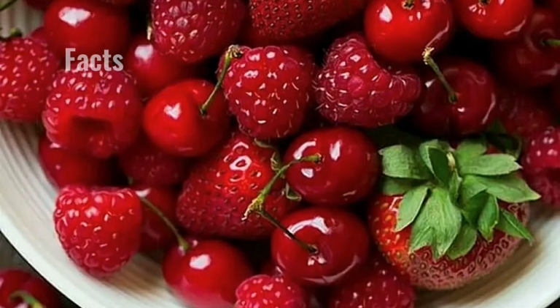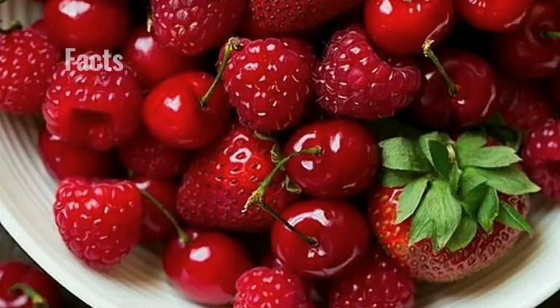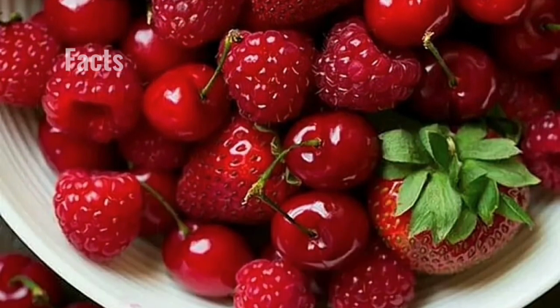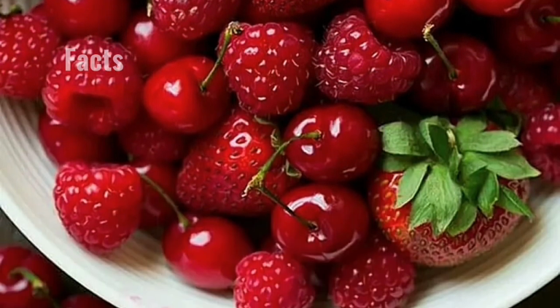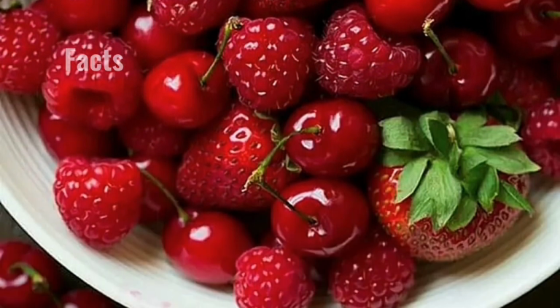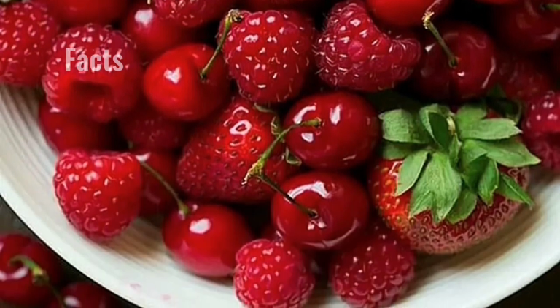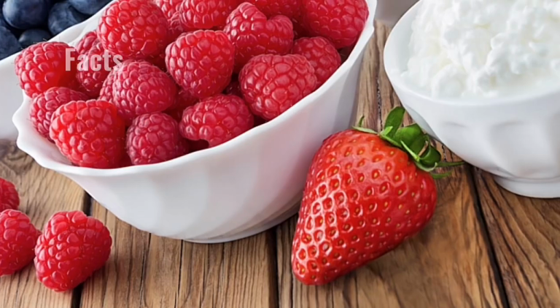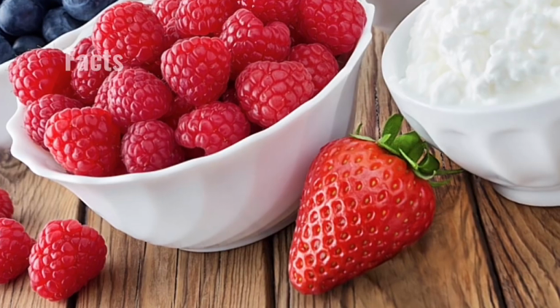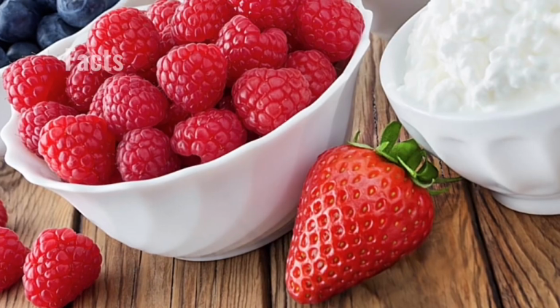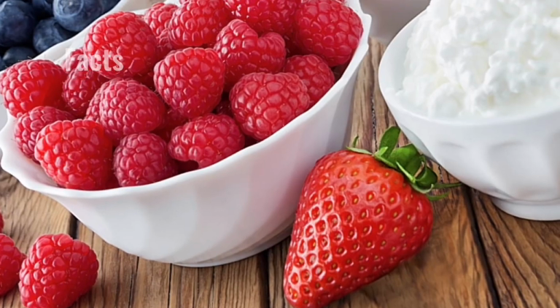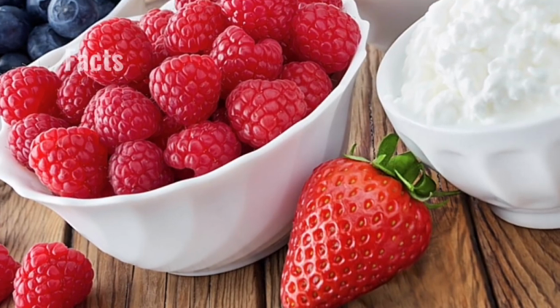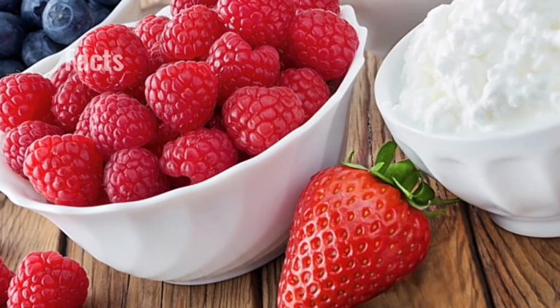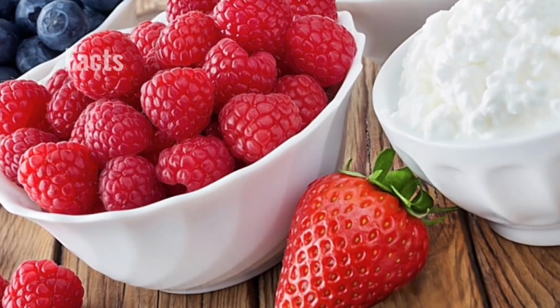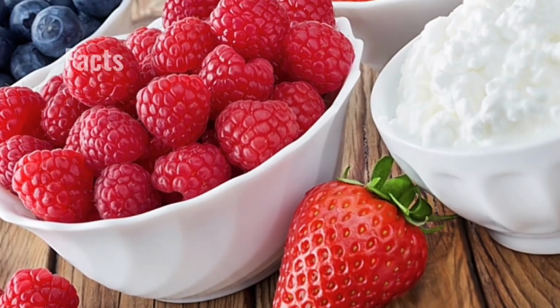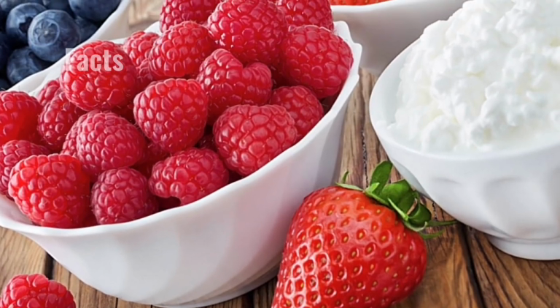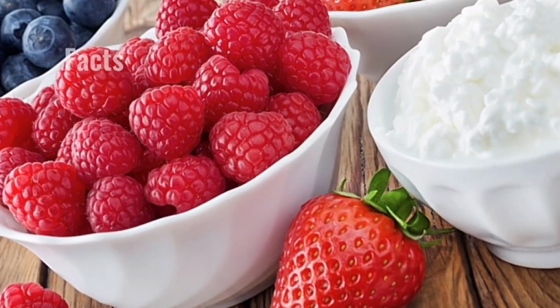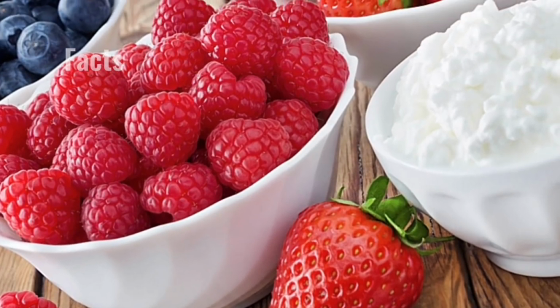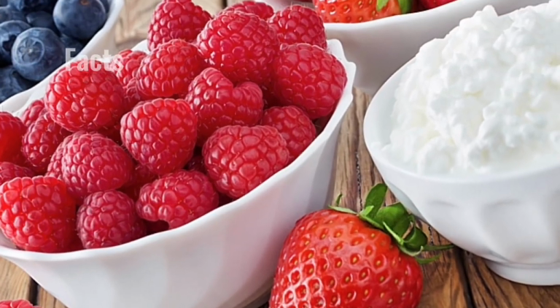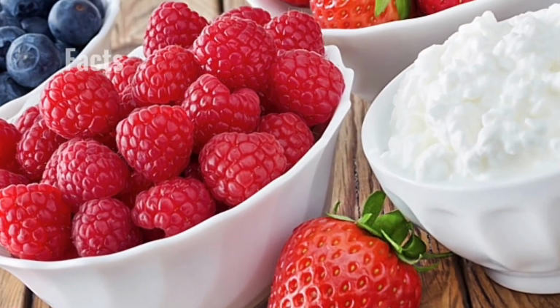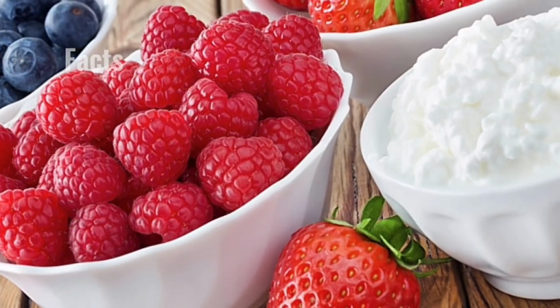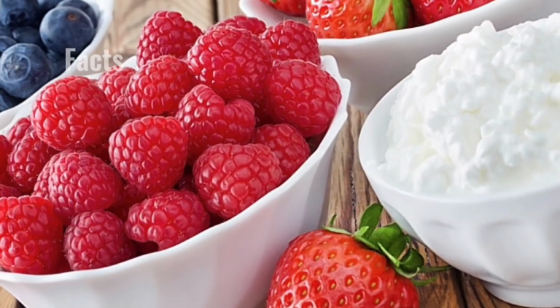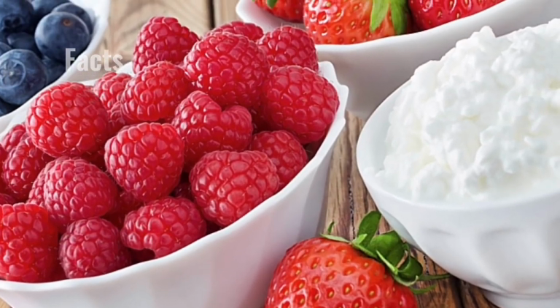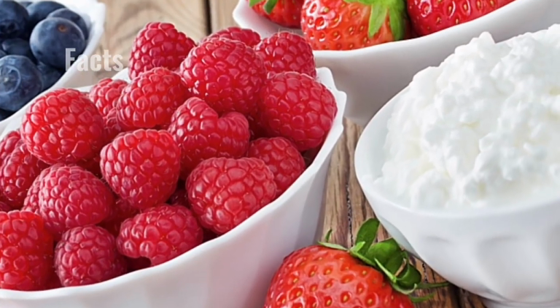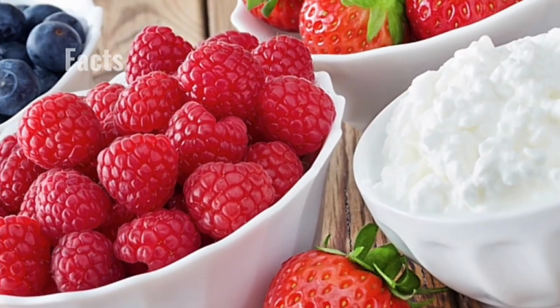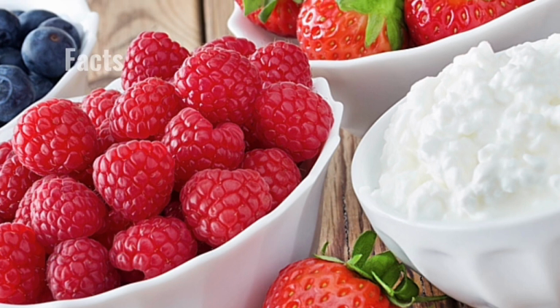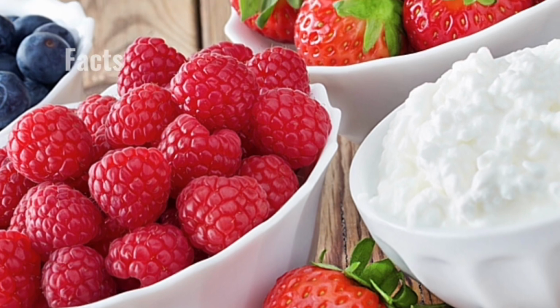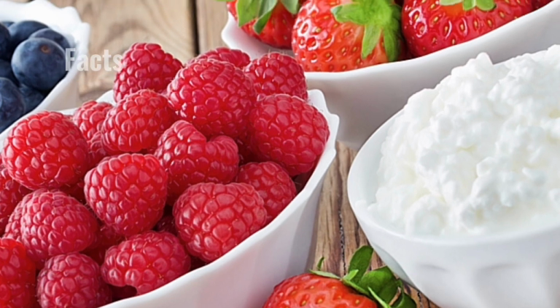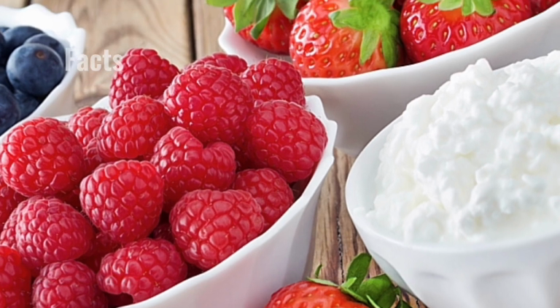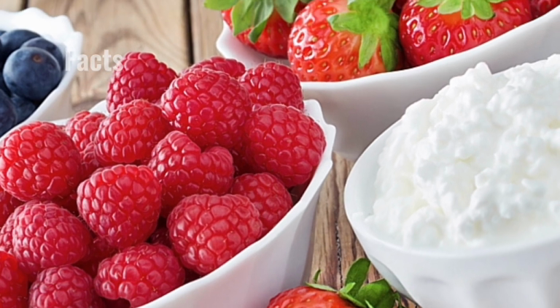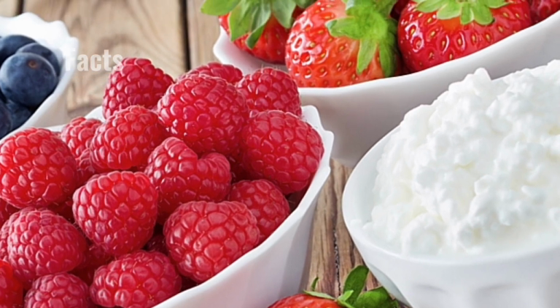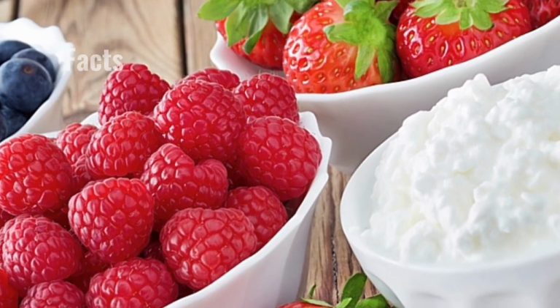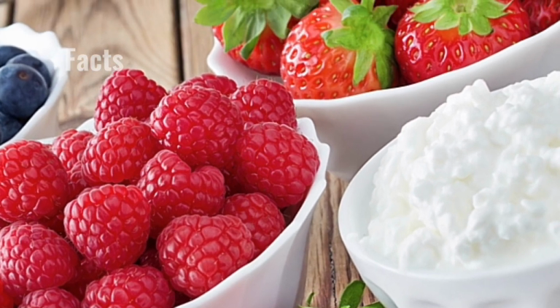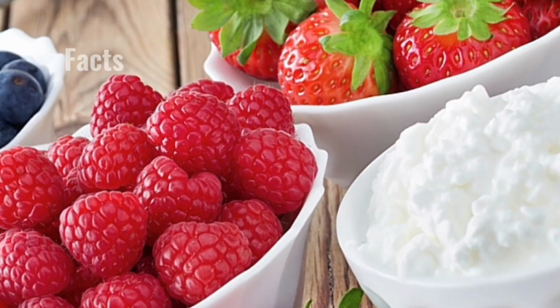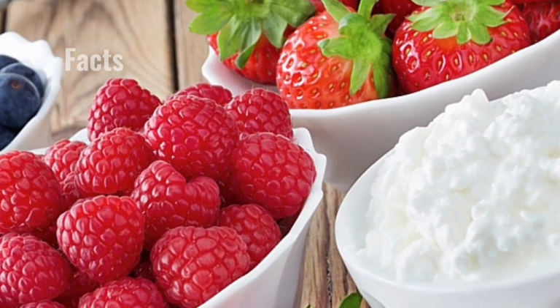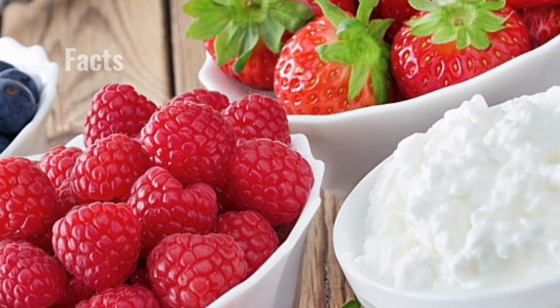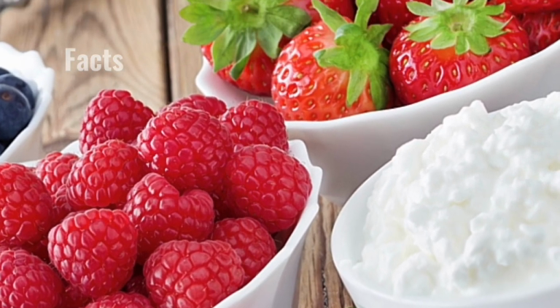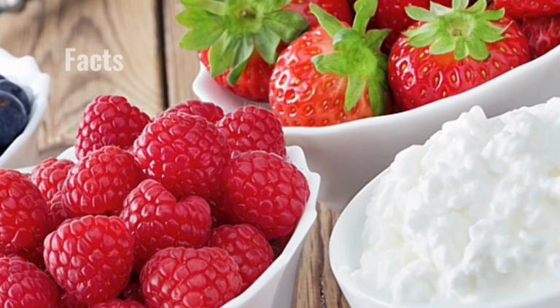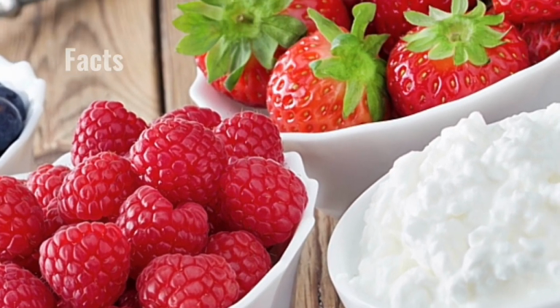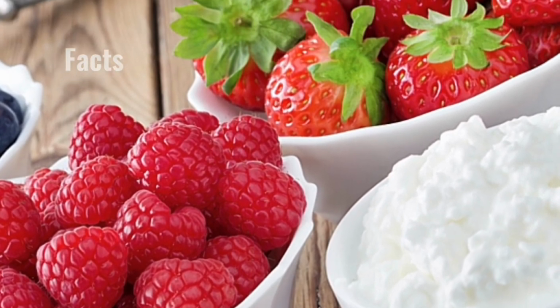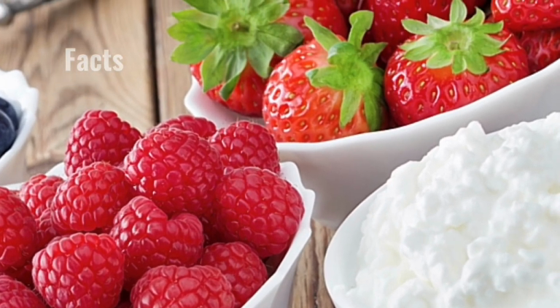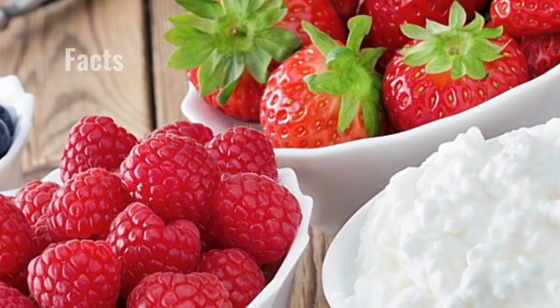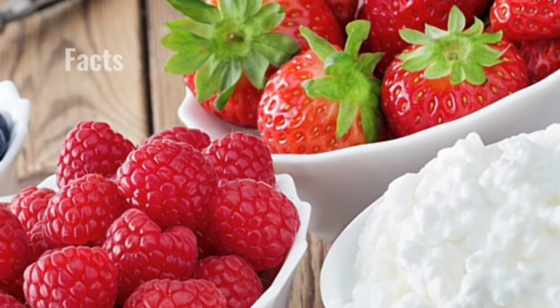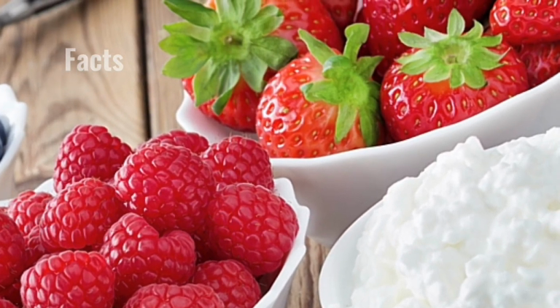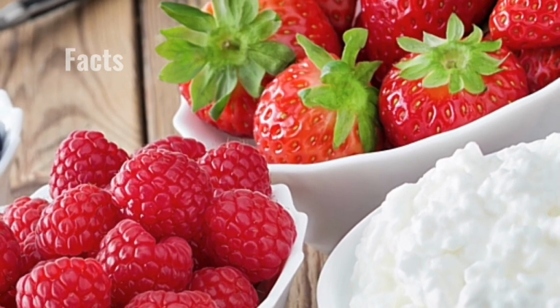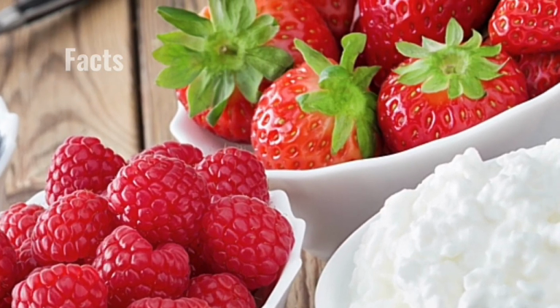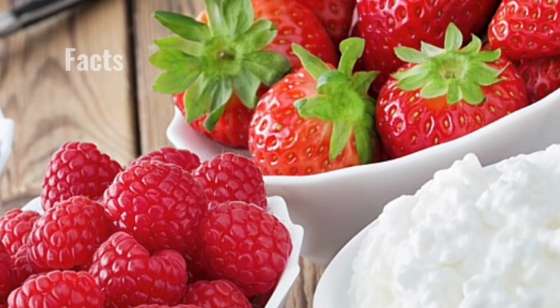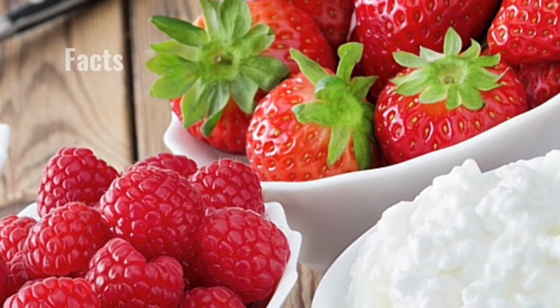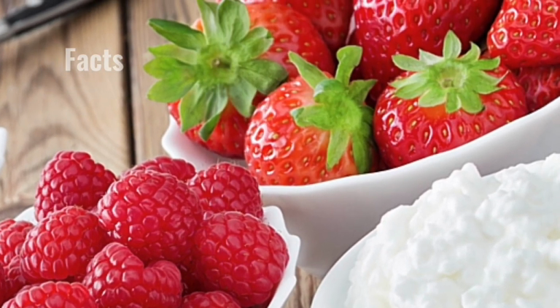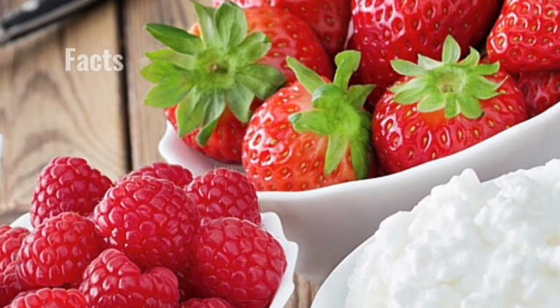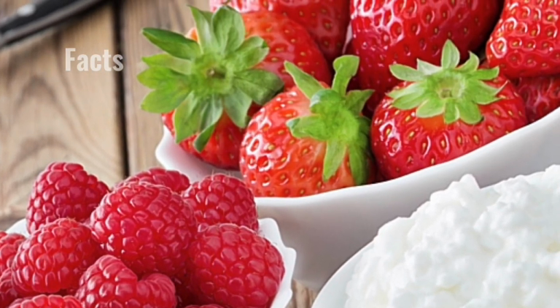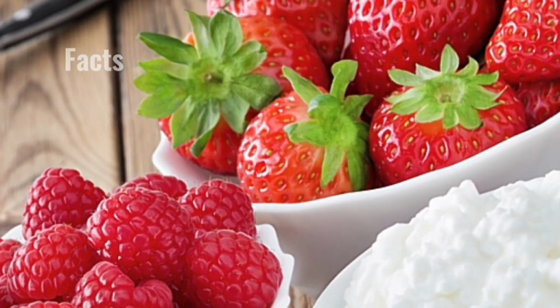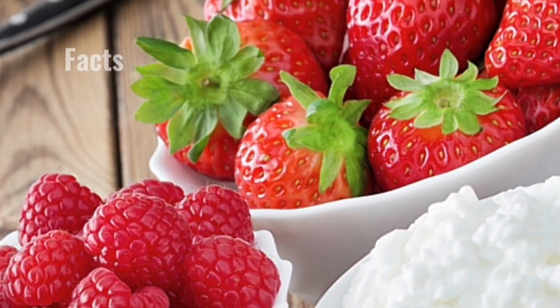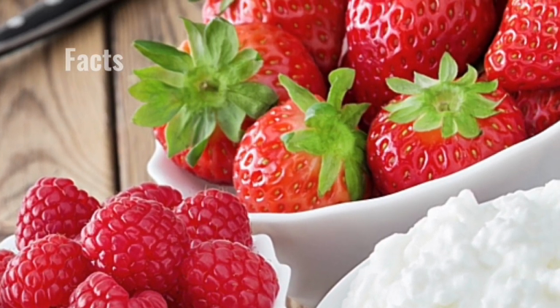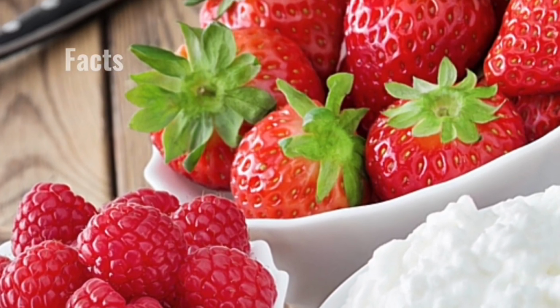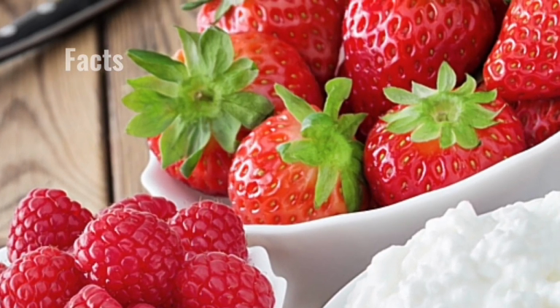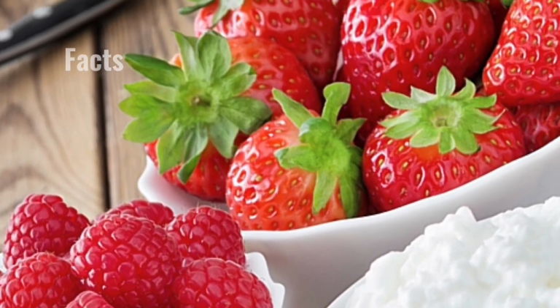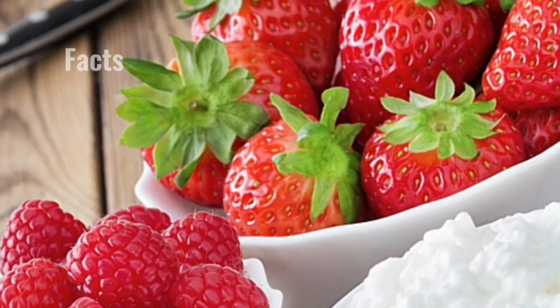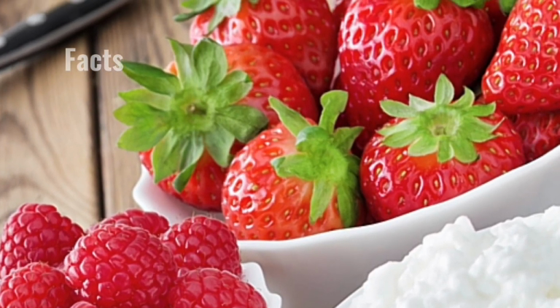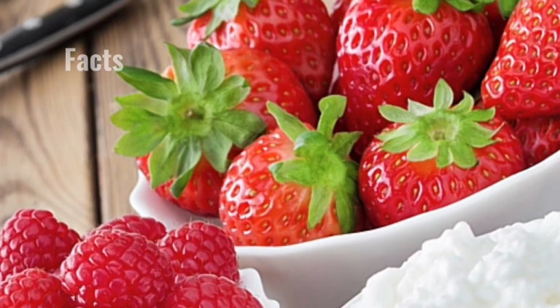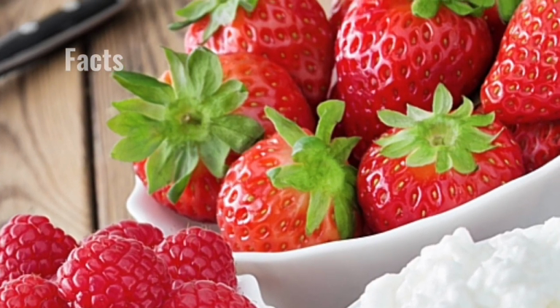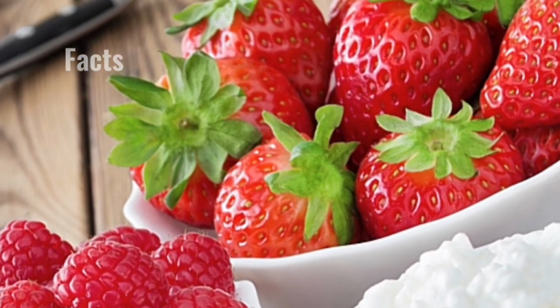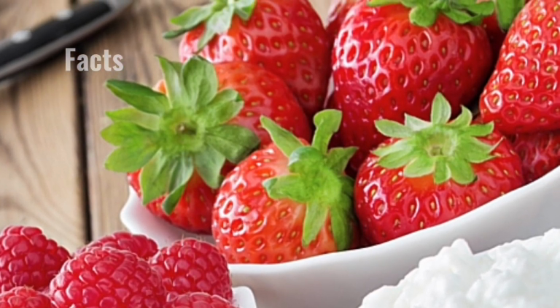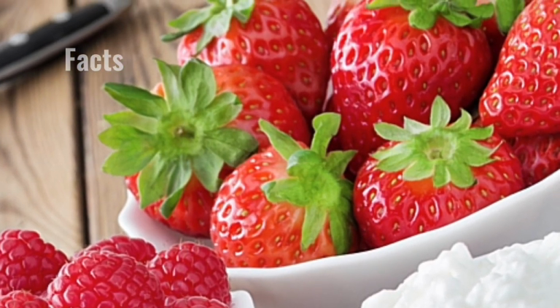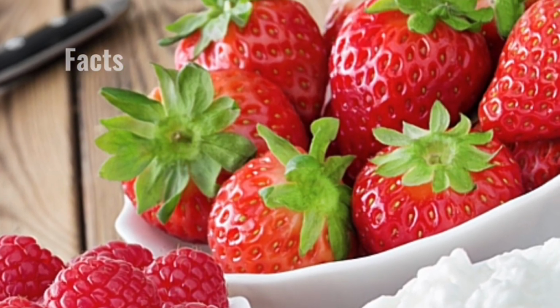If that wasn't wild enough, consider this: the humble avocado, turned millennial cult symbol, is also a berry.